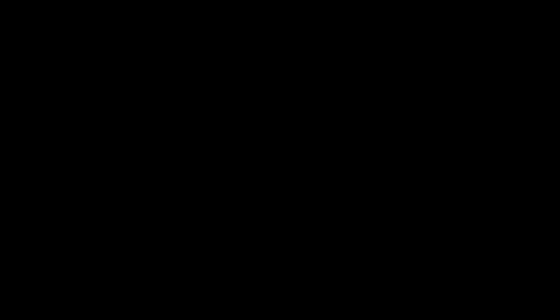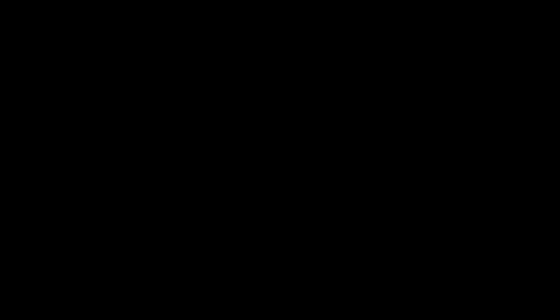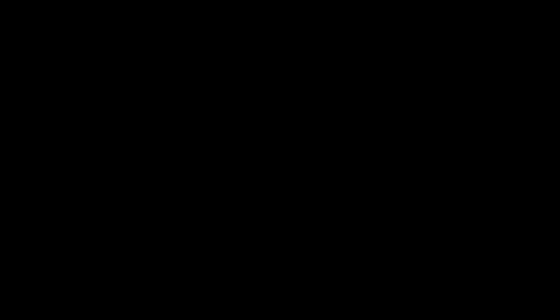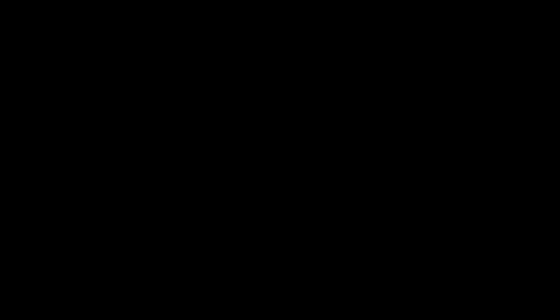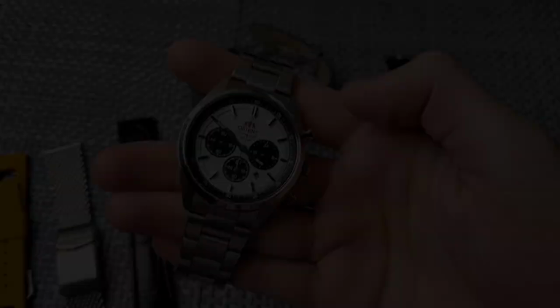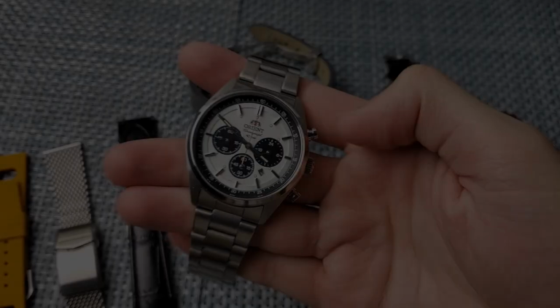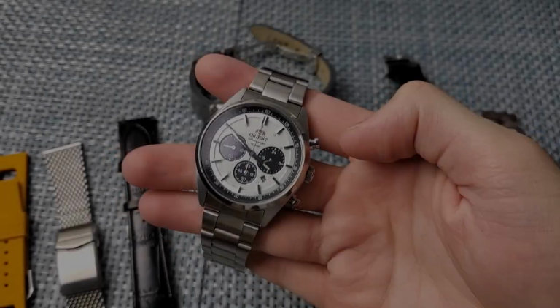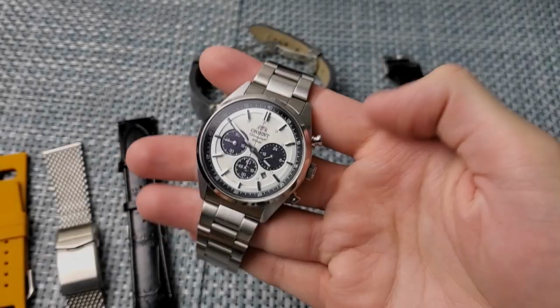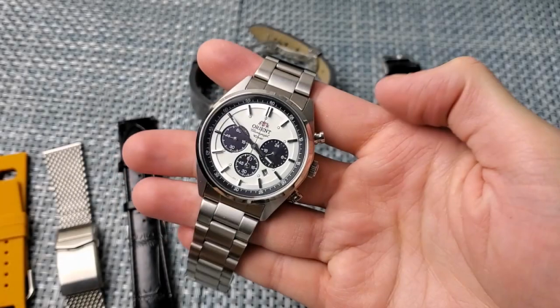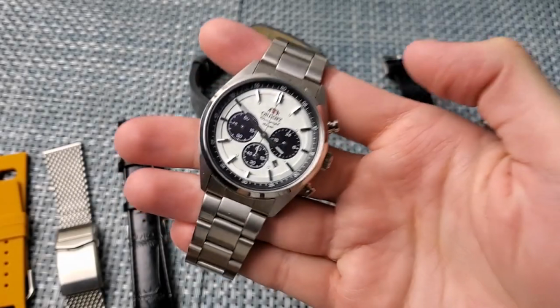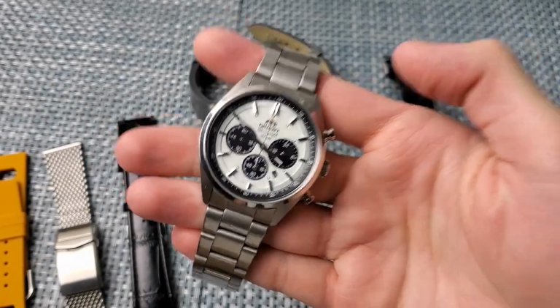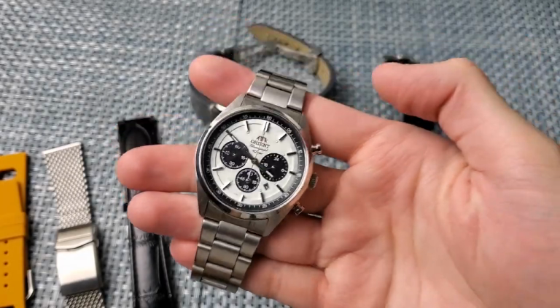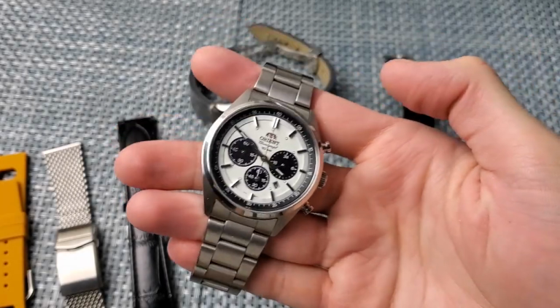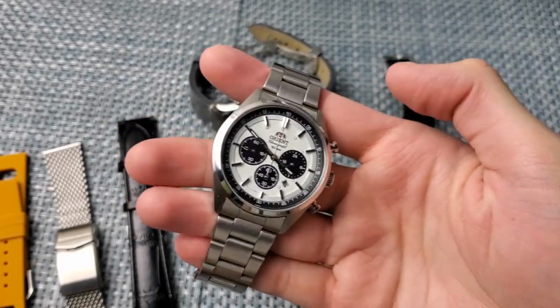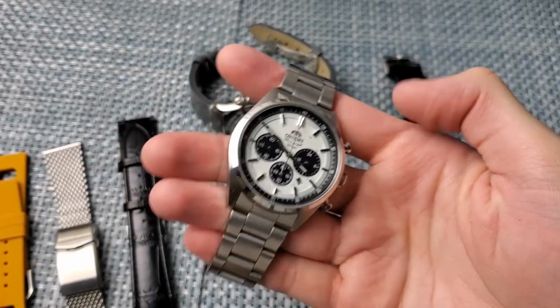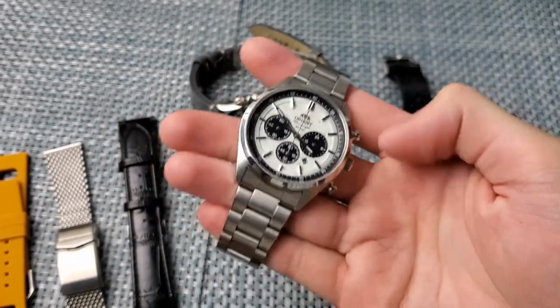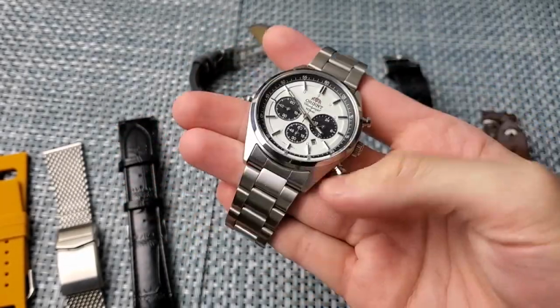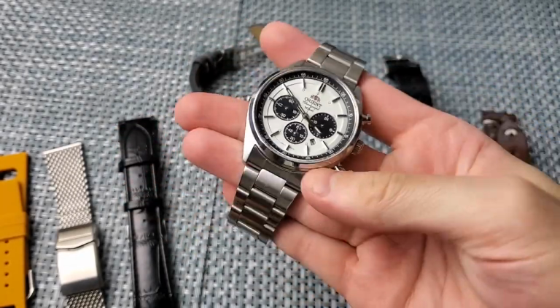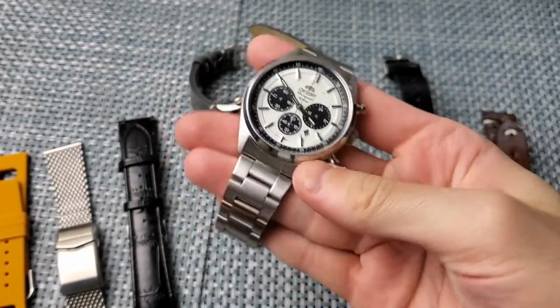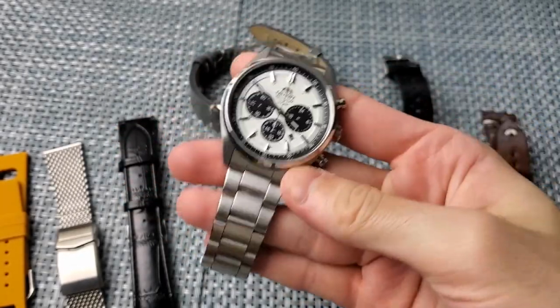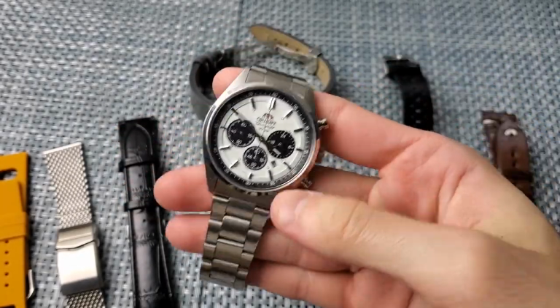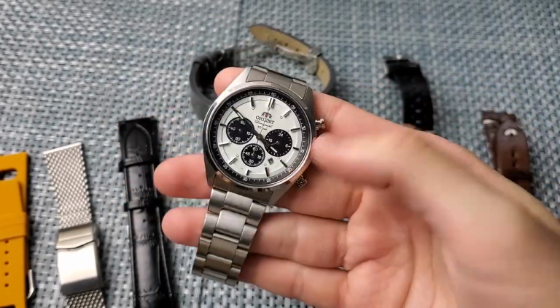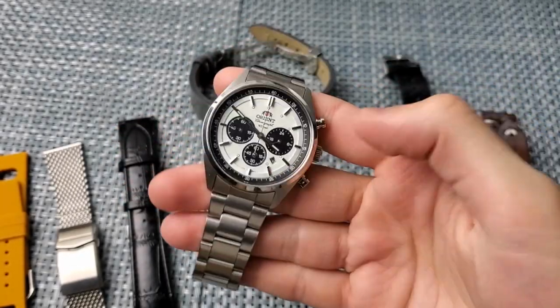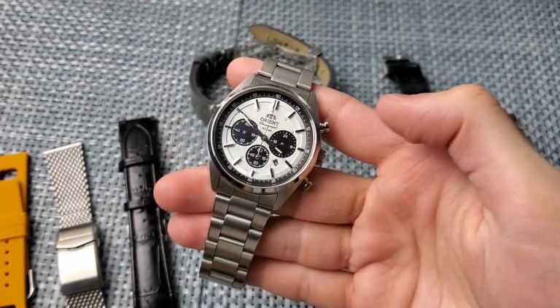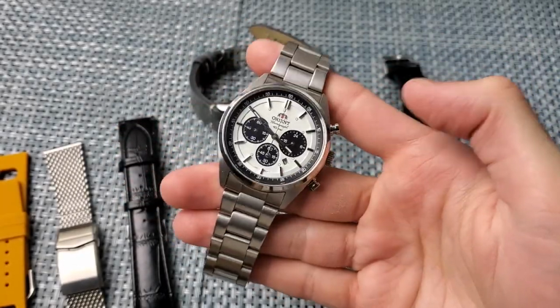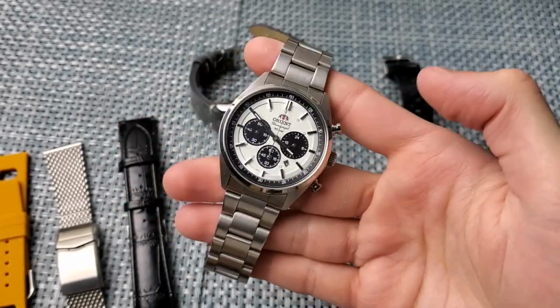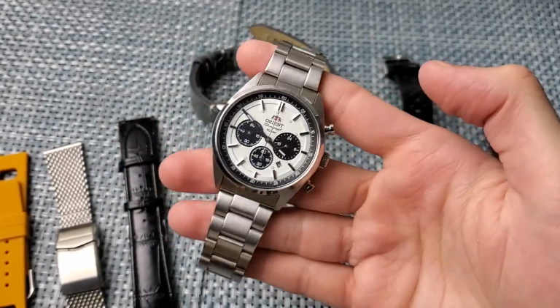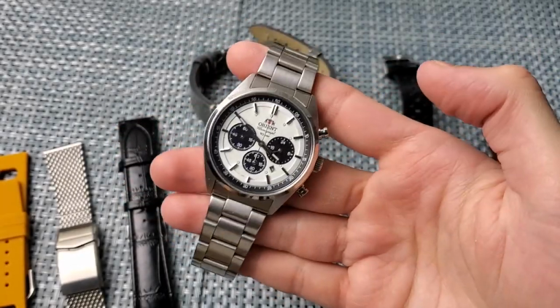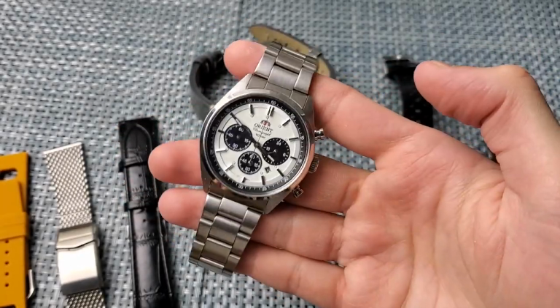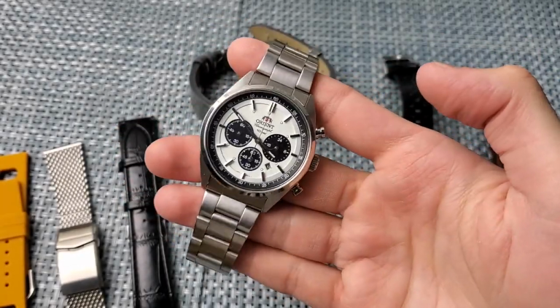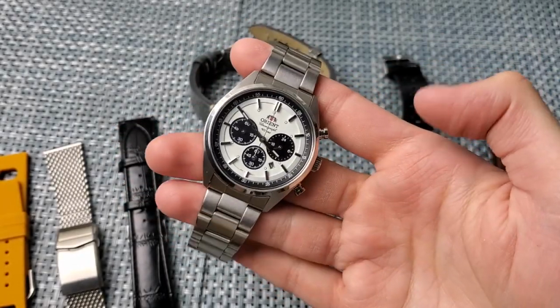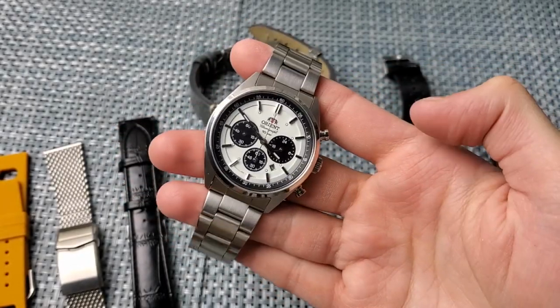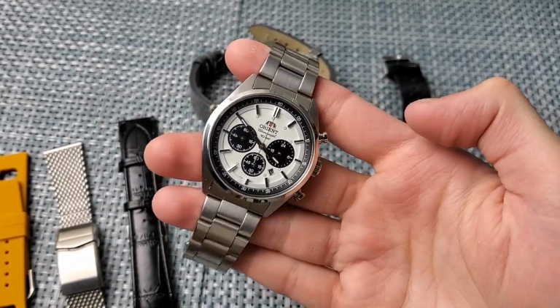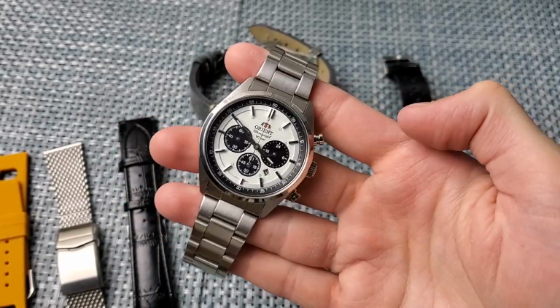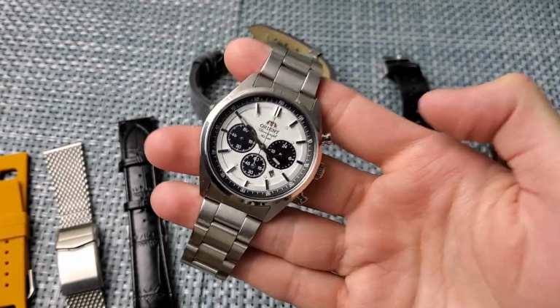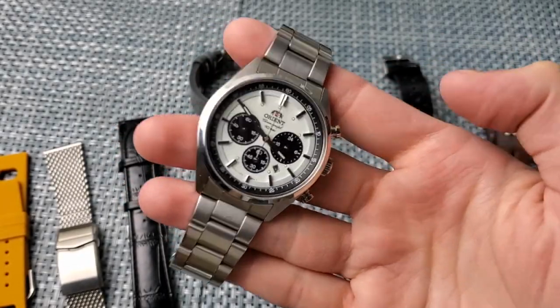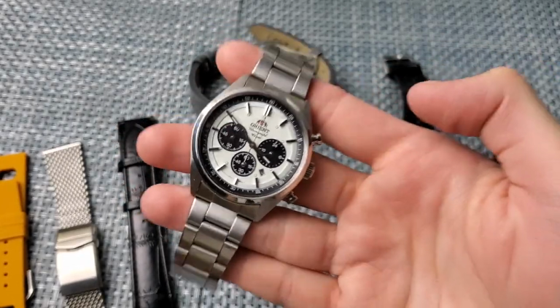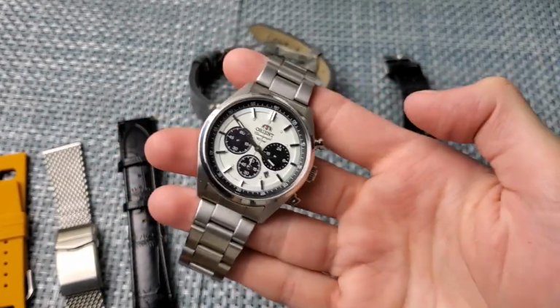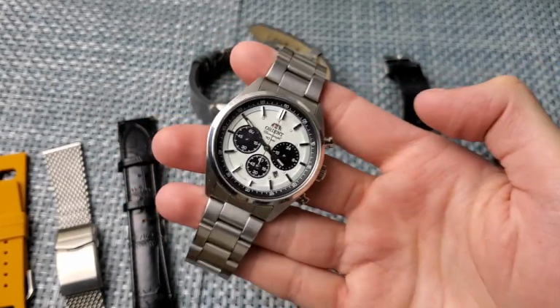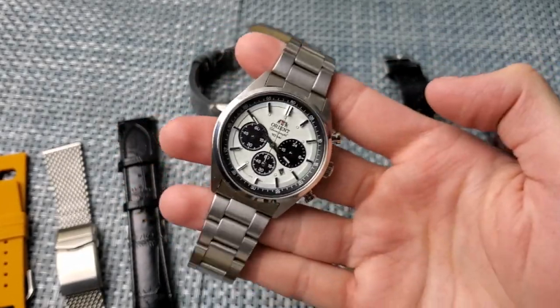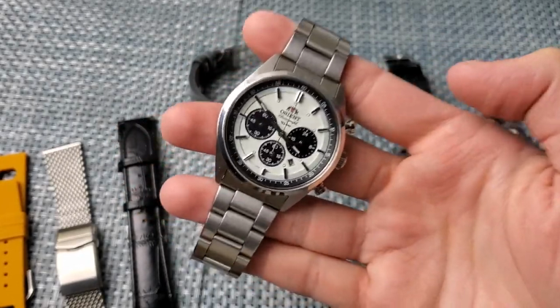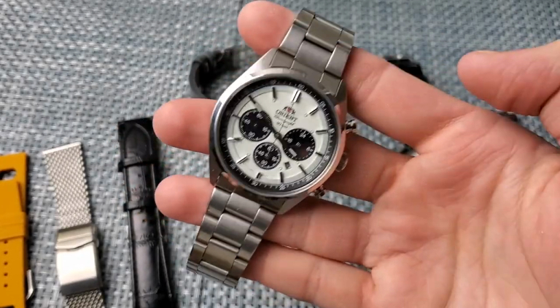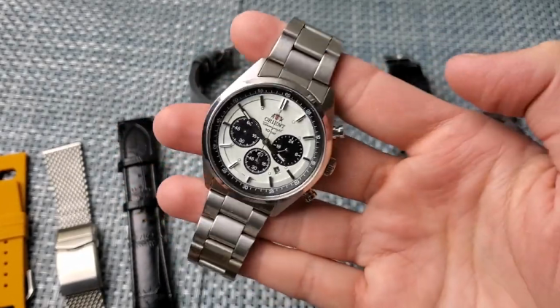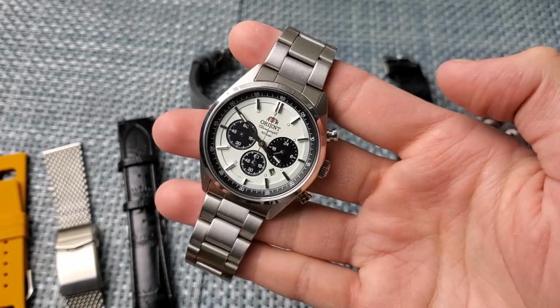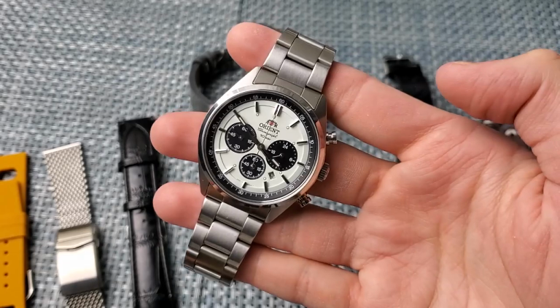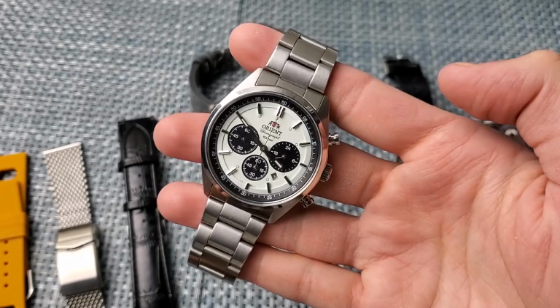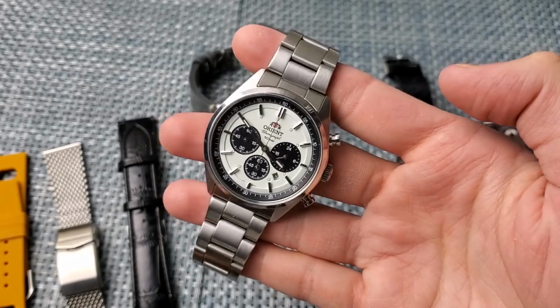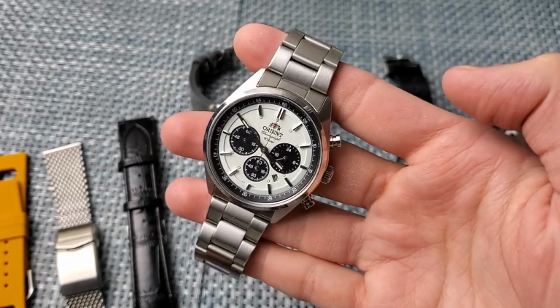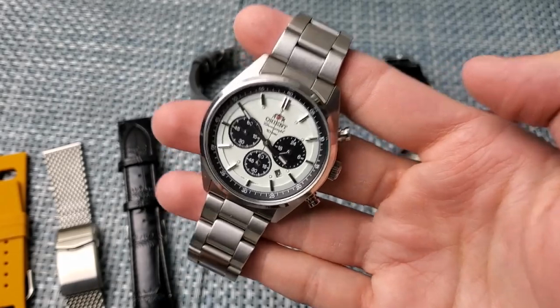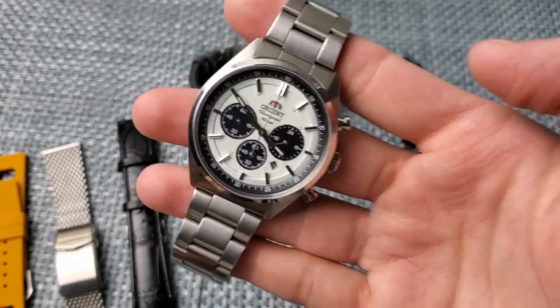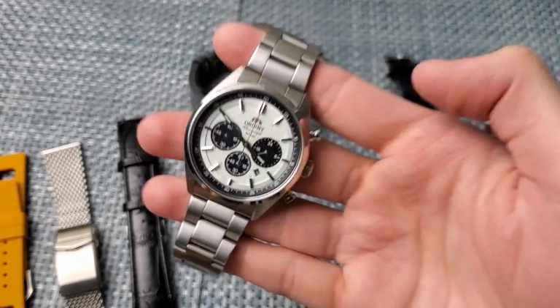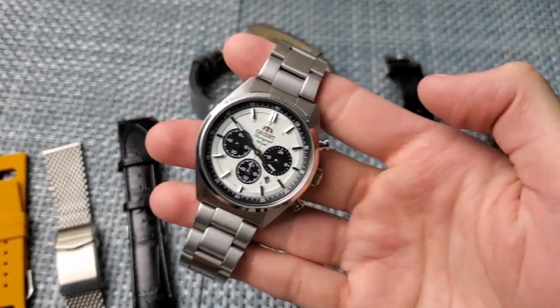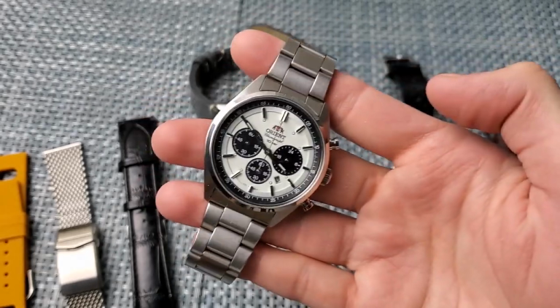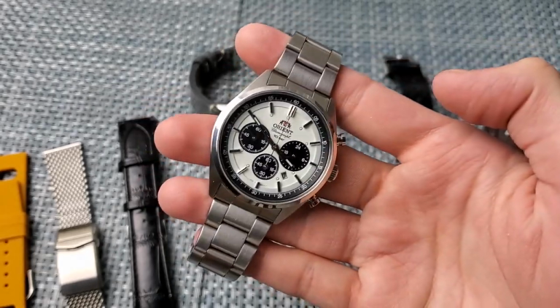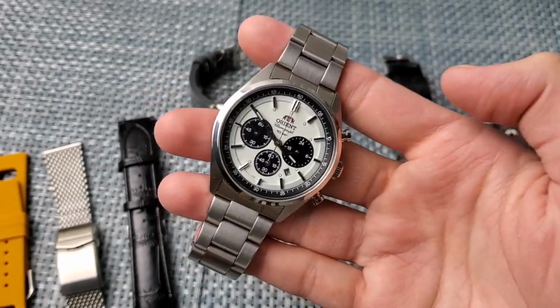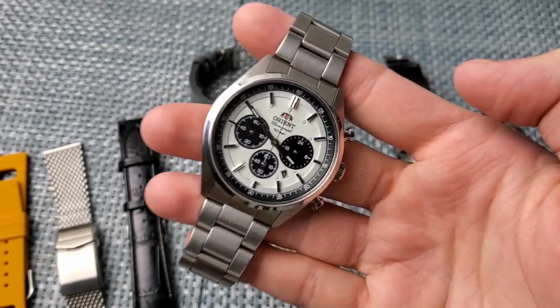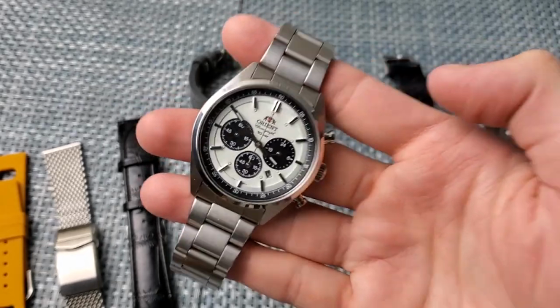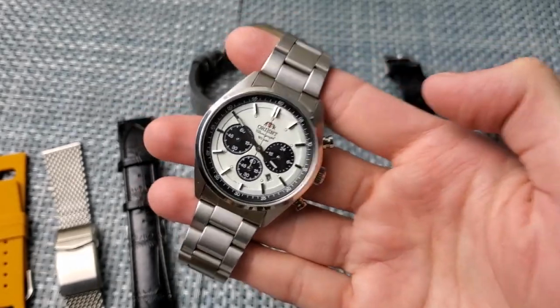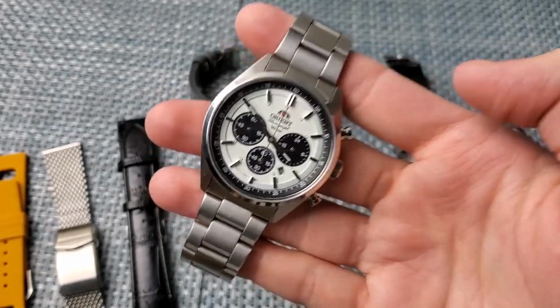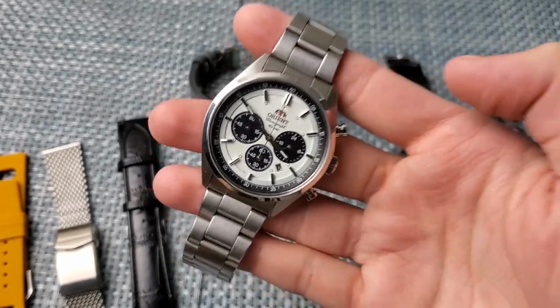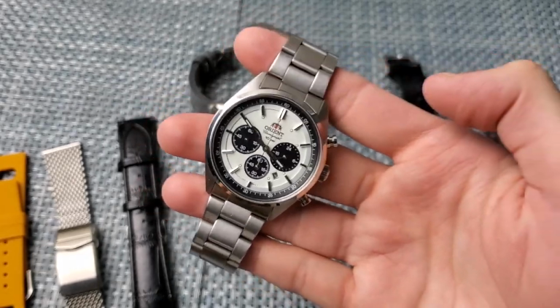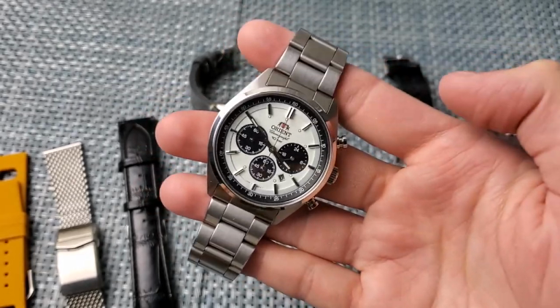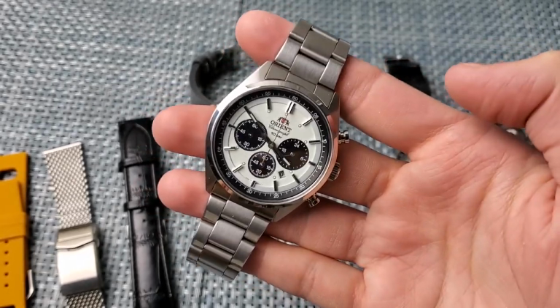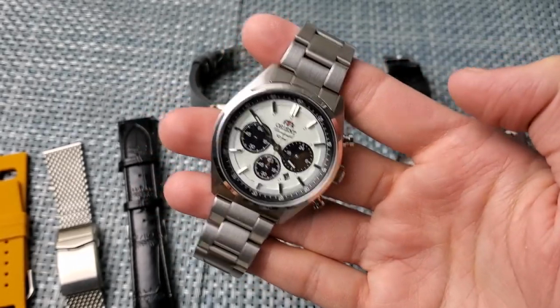What's going on guys? Anthony from Chronometer Check here, and today we're going to be taking a look at the Orient Neo 70s Panda Dial Chronograph.